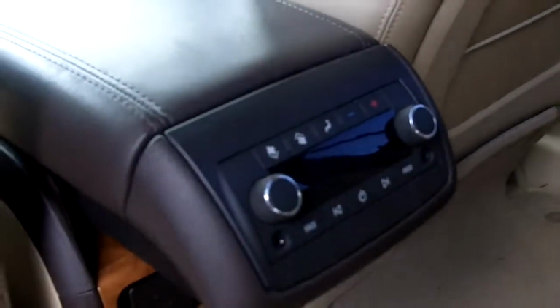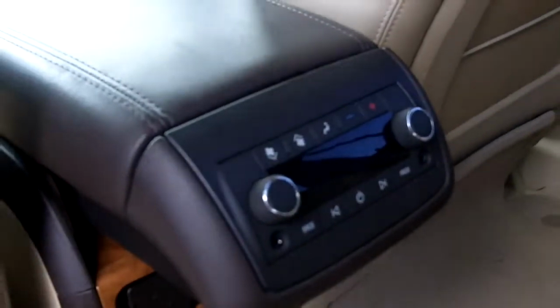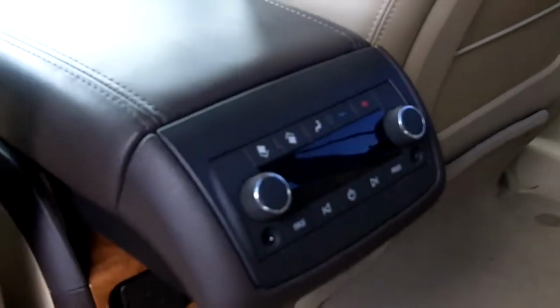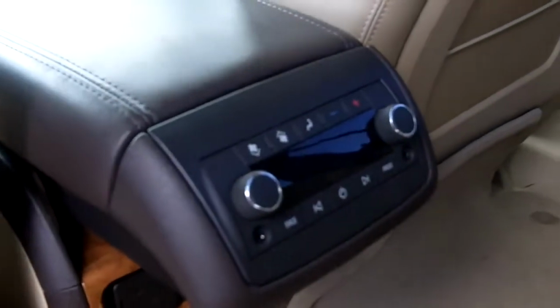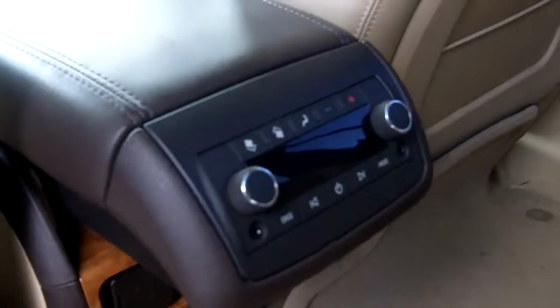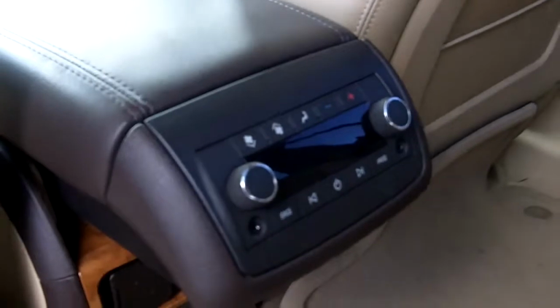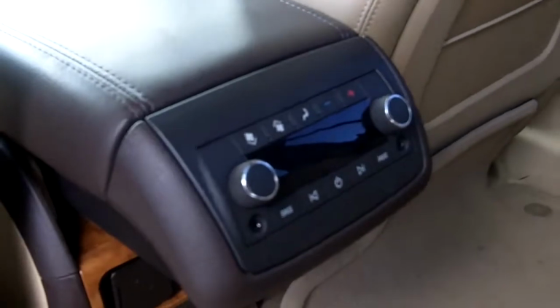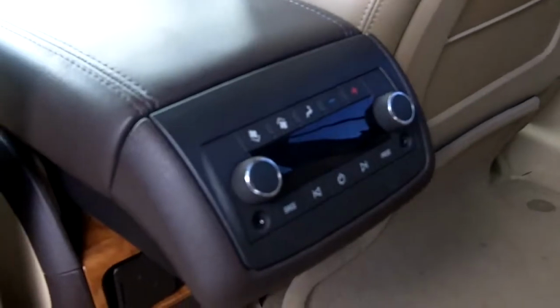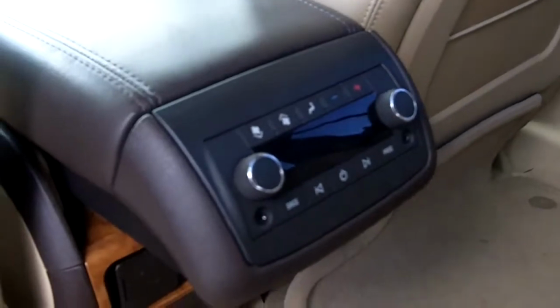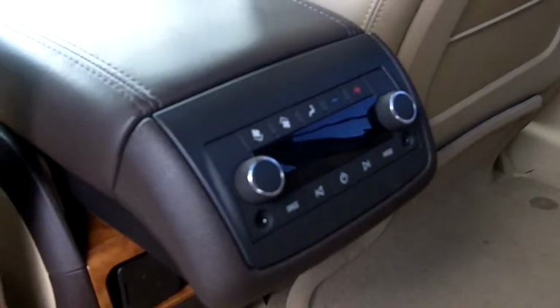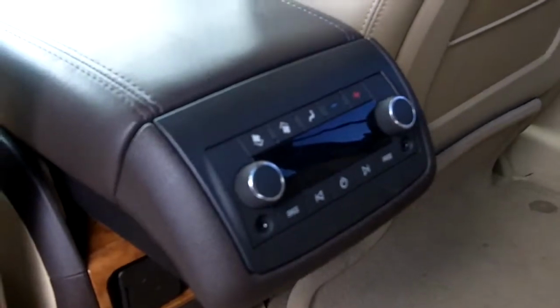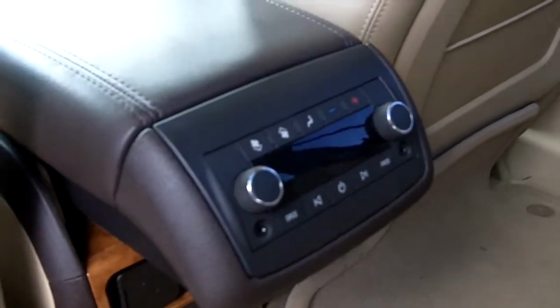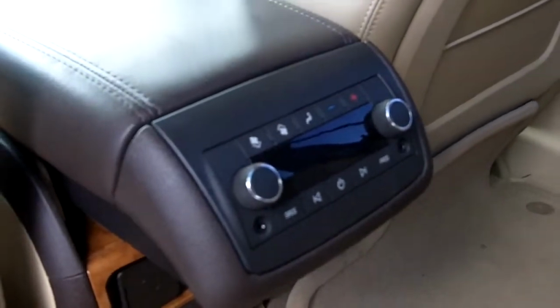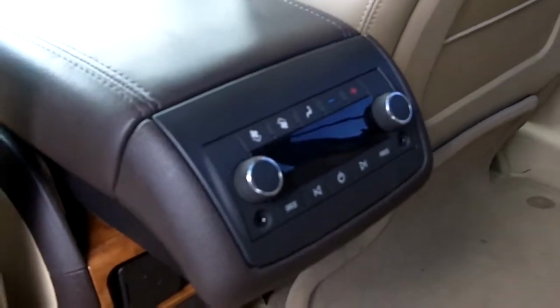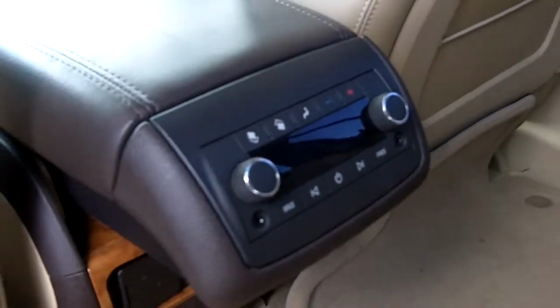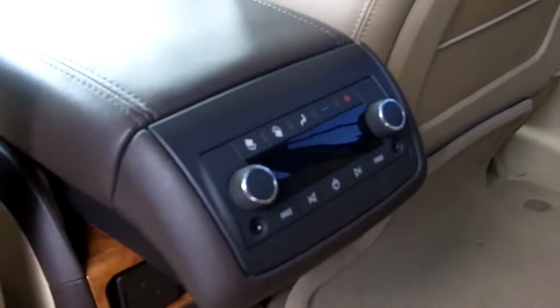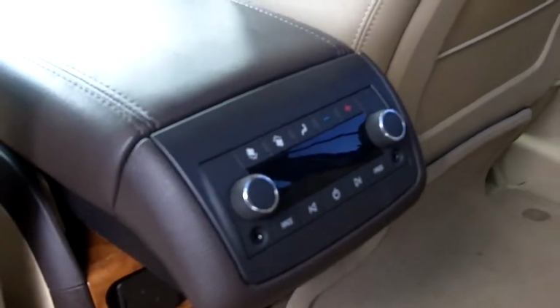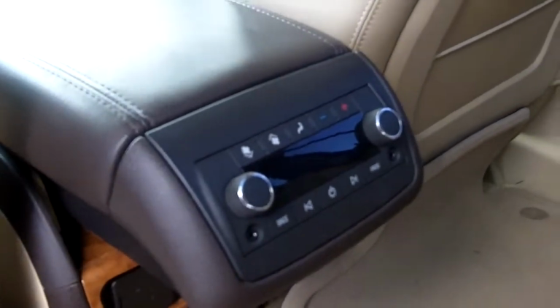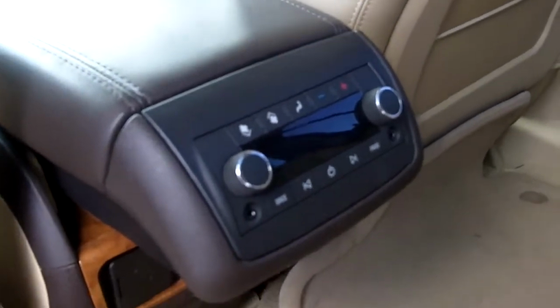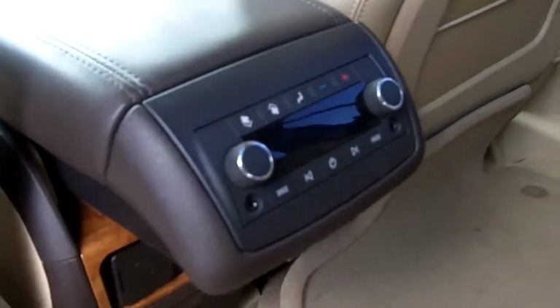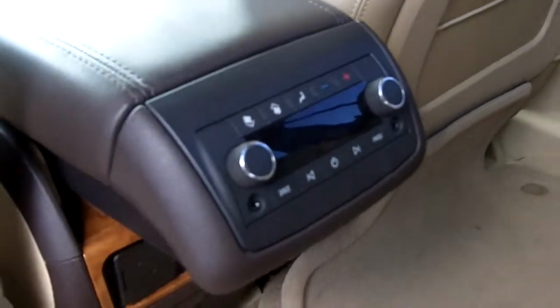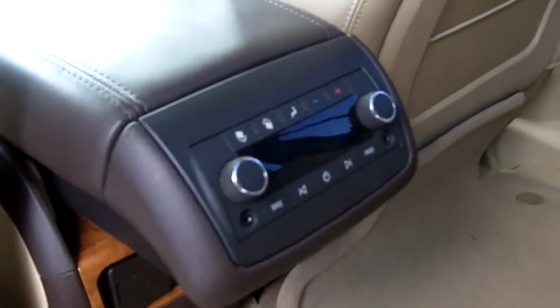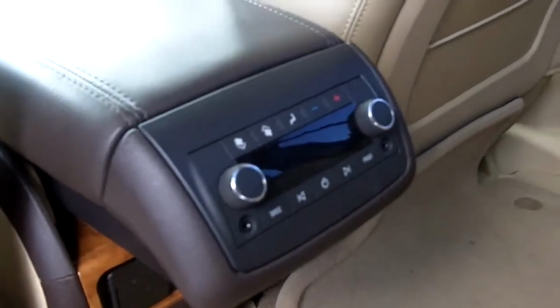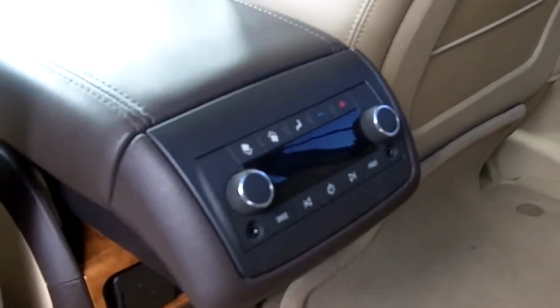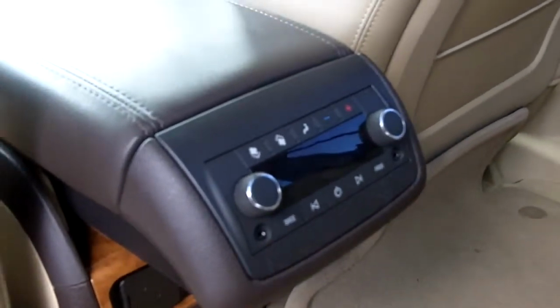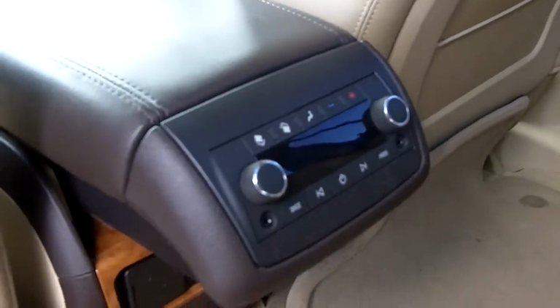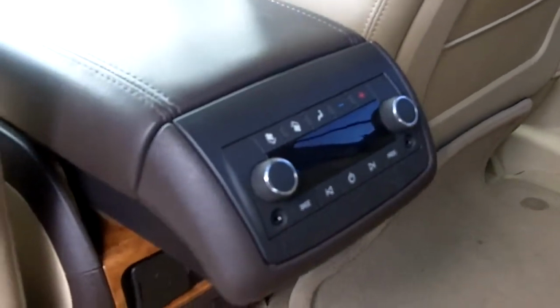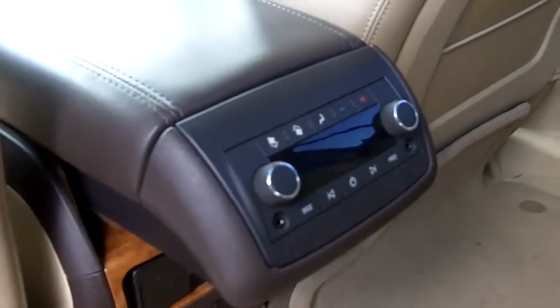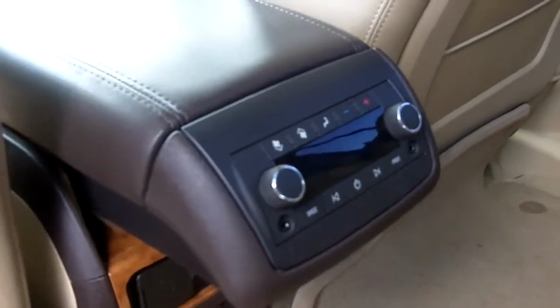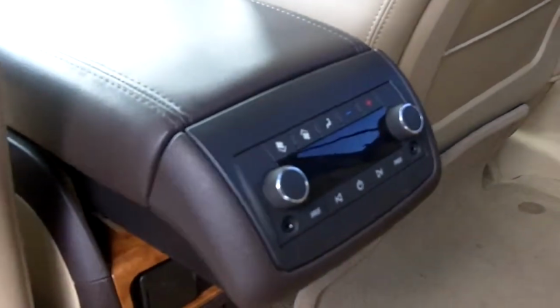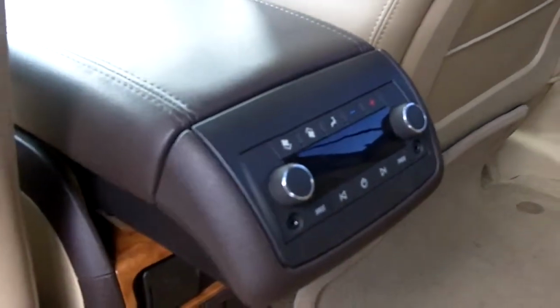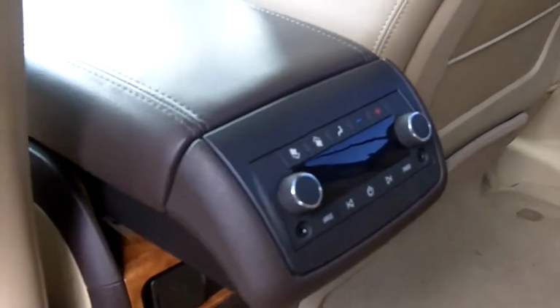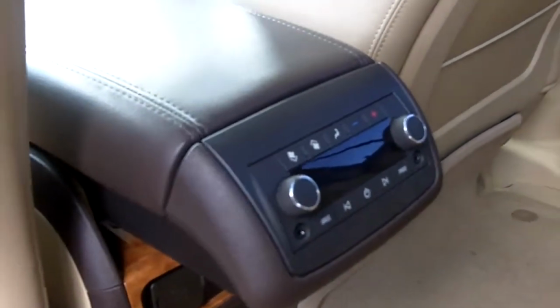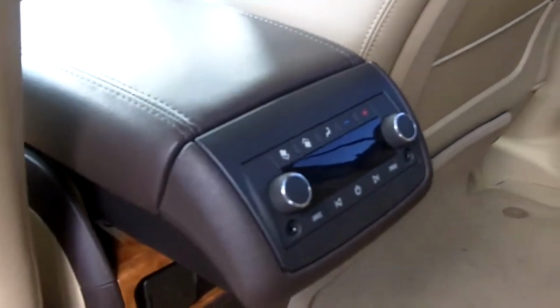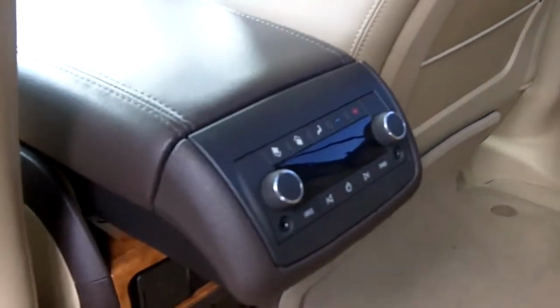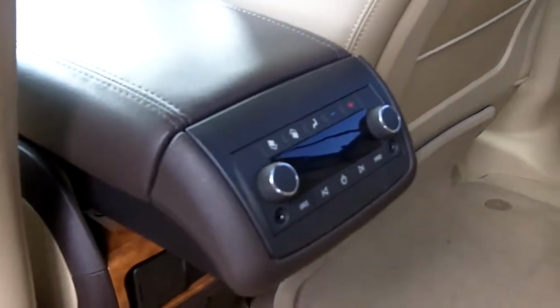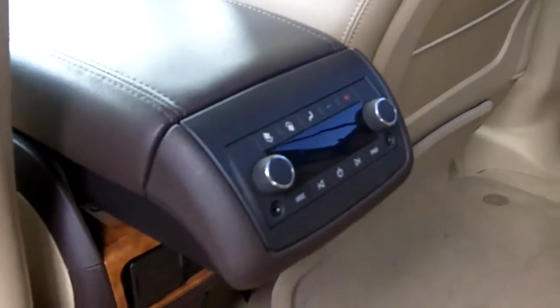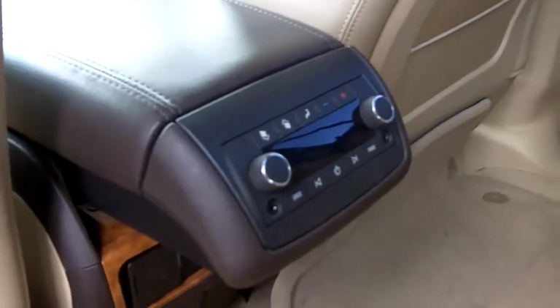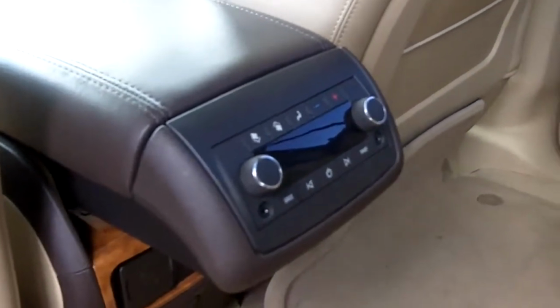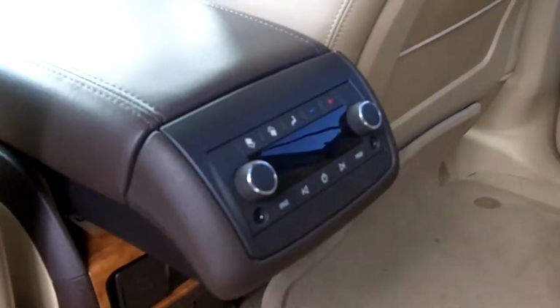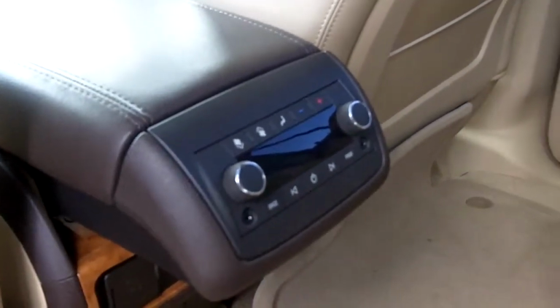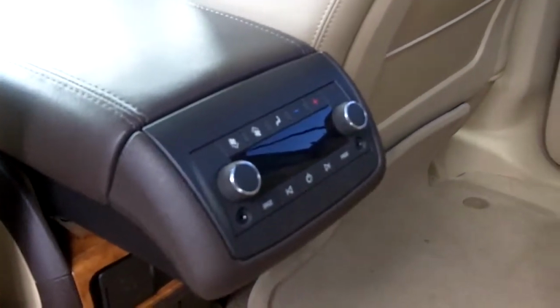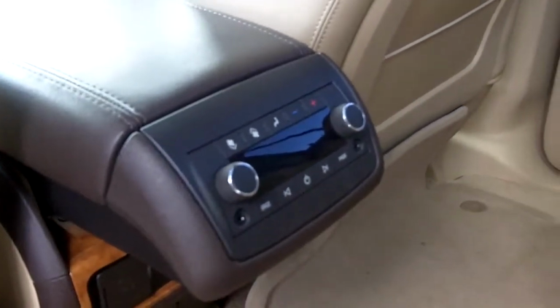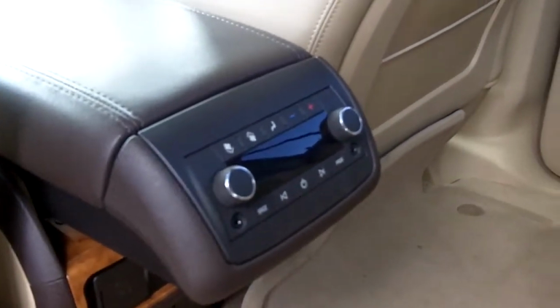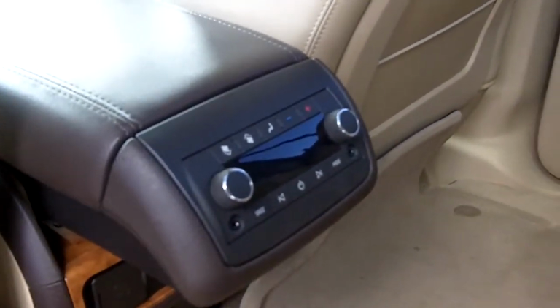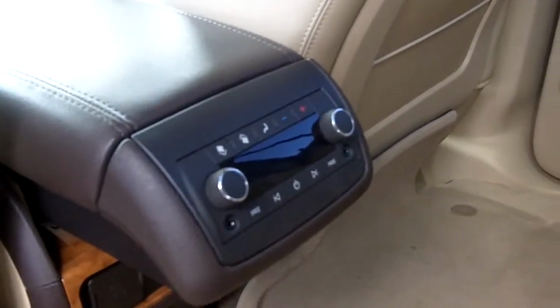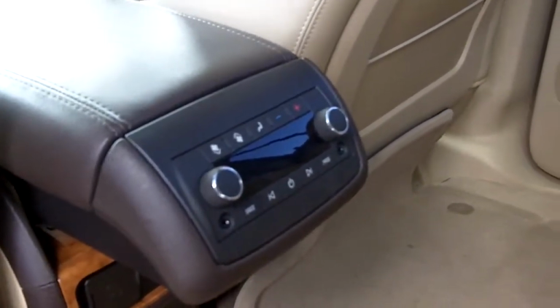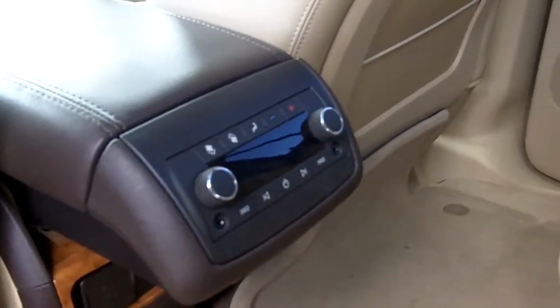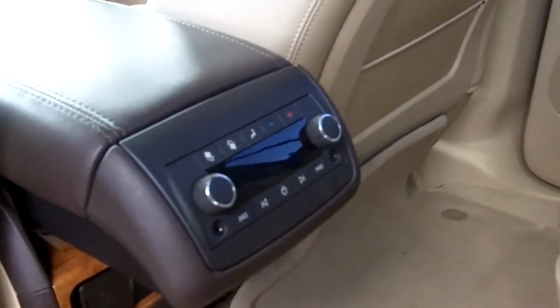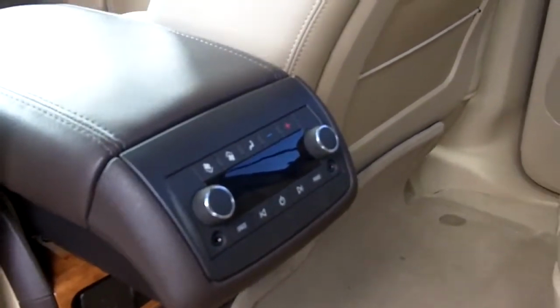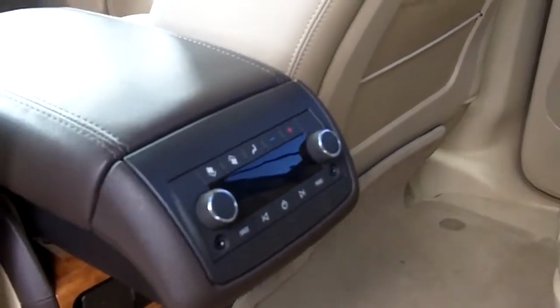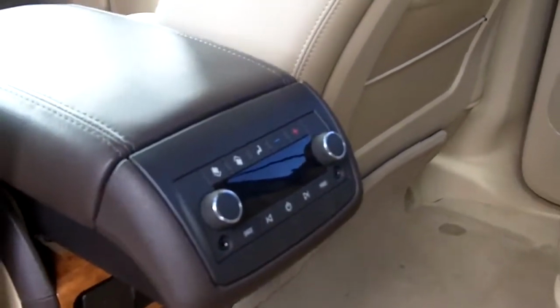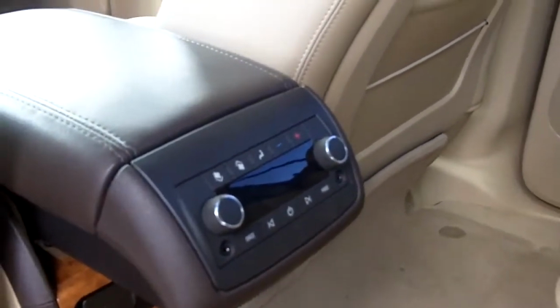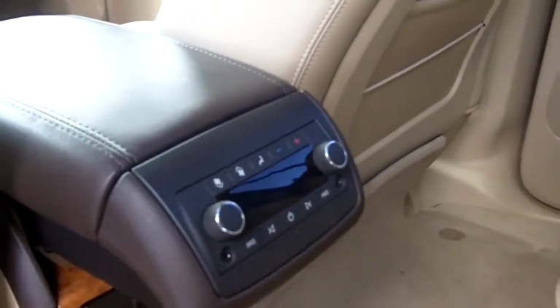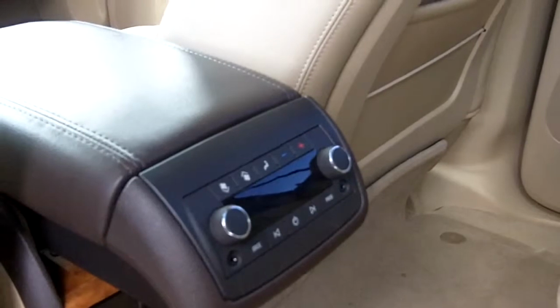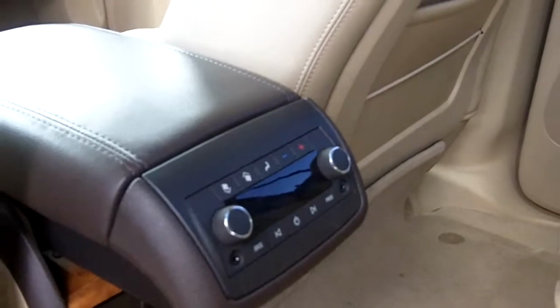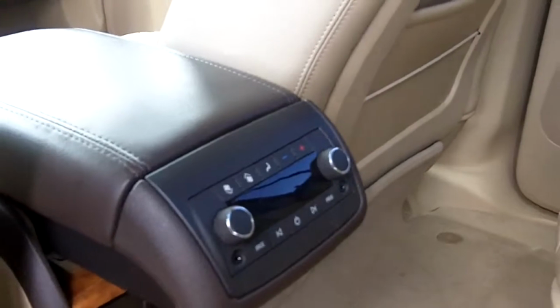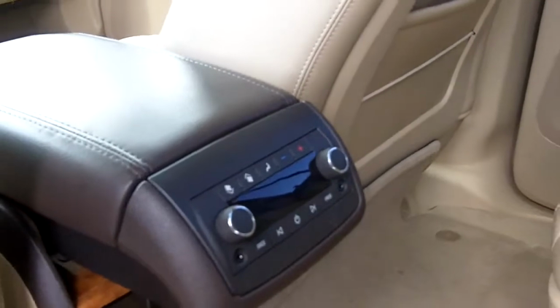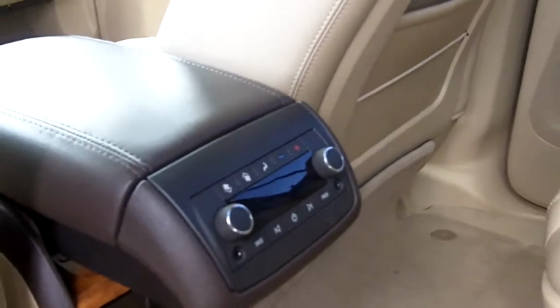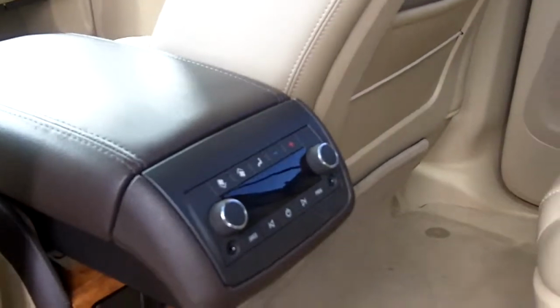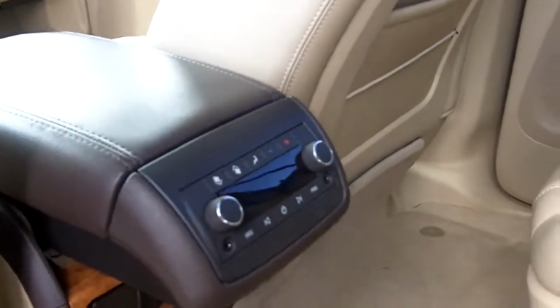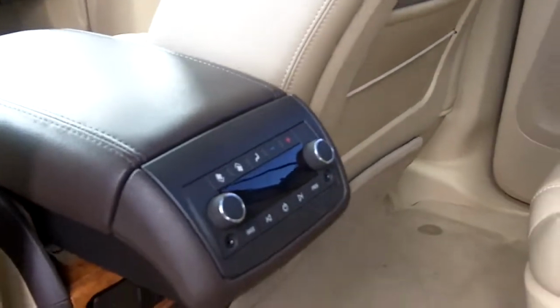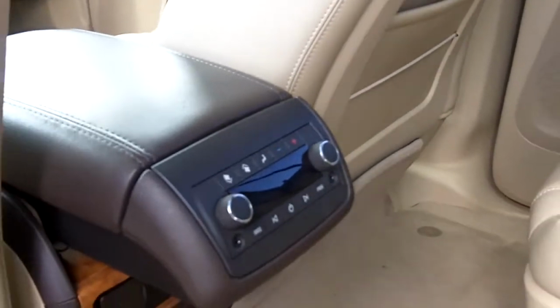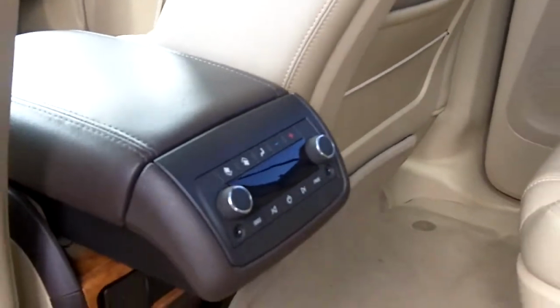There's your rear climate control and rear audio control — it's for all your passengers. They can listen to your tunes, and you can listen to your tunes up front.